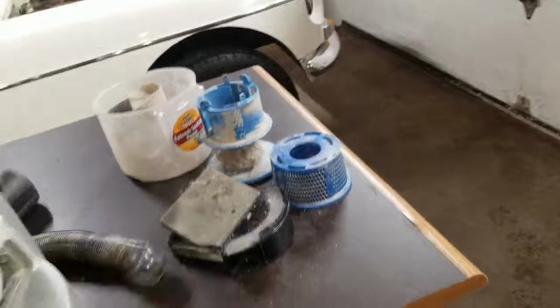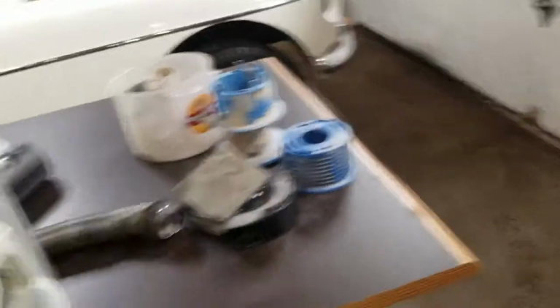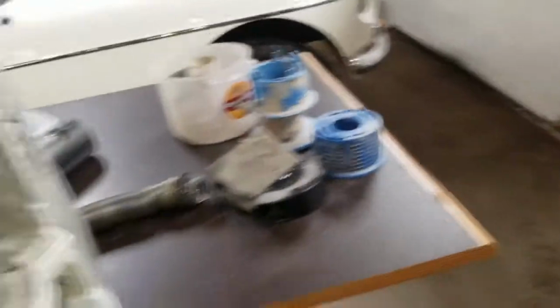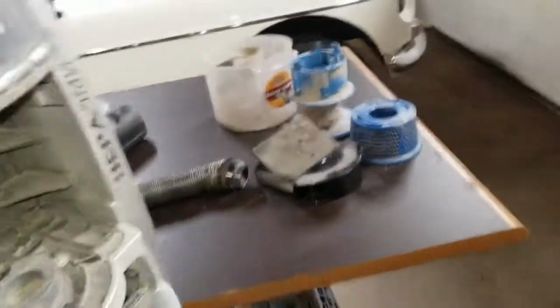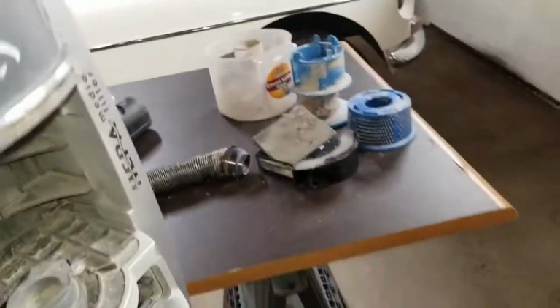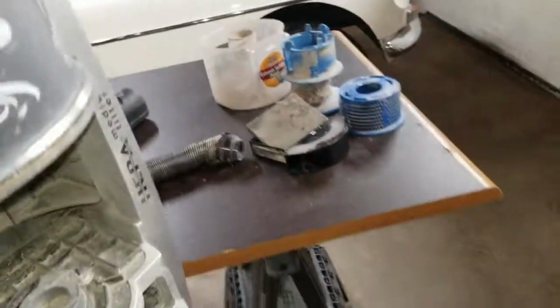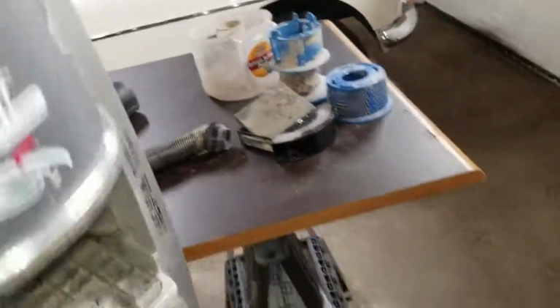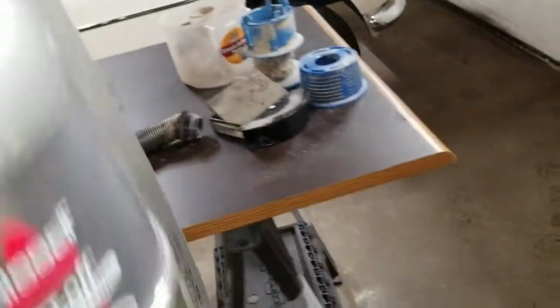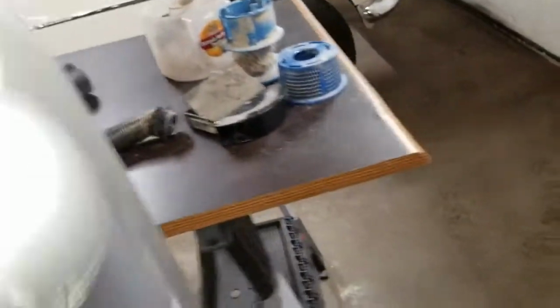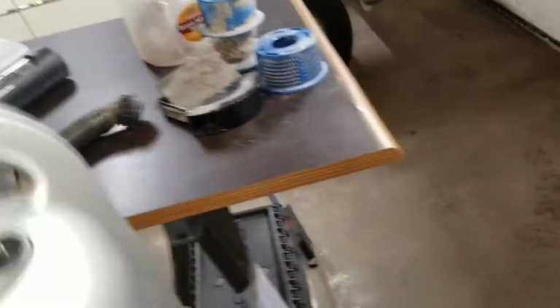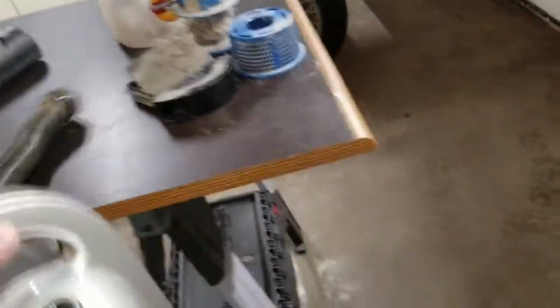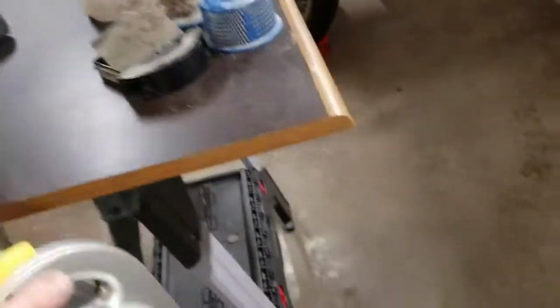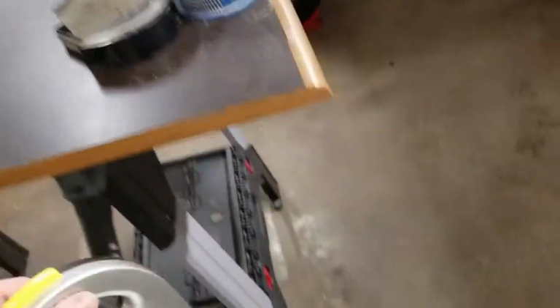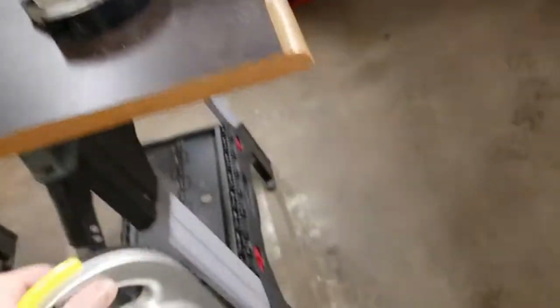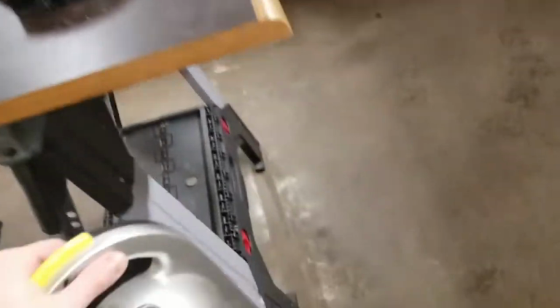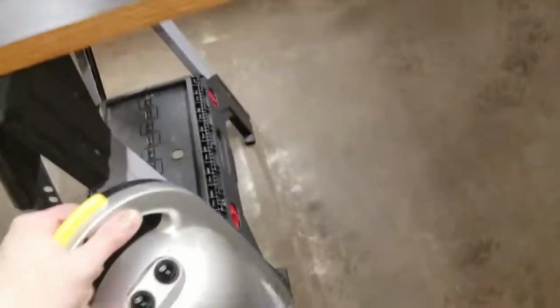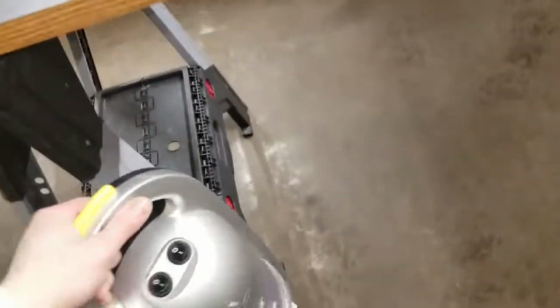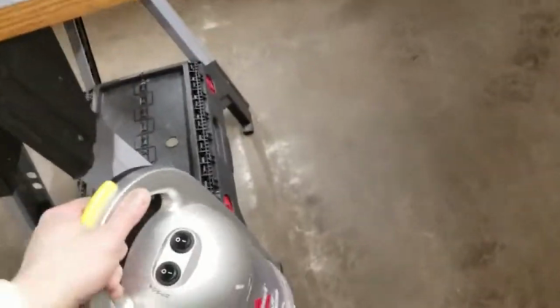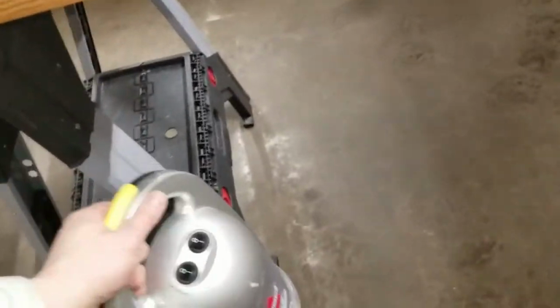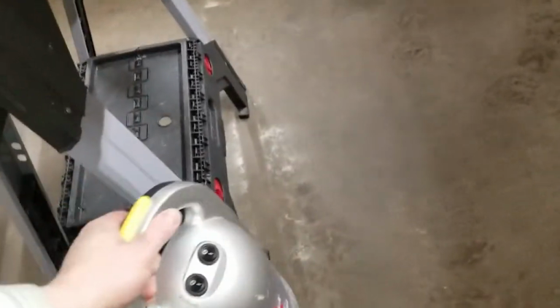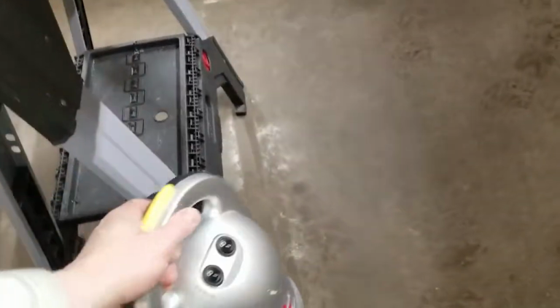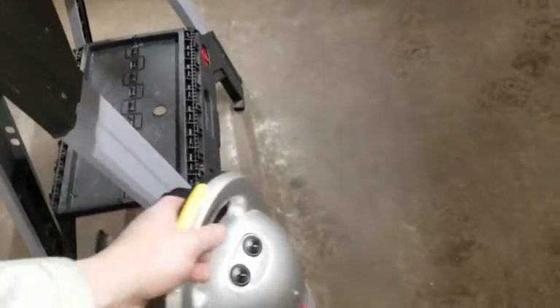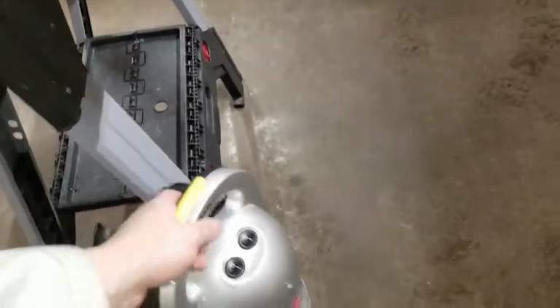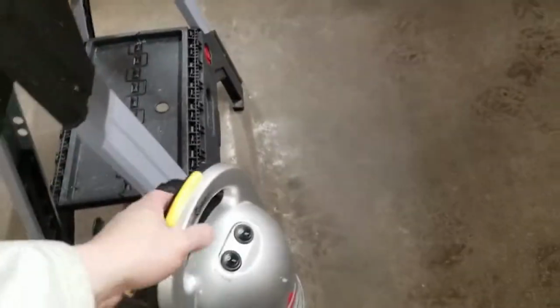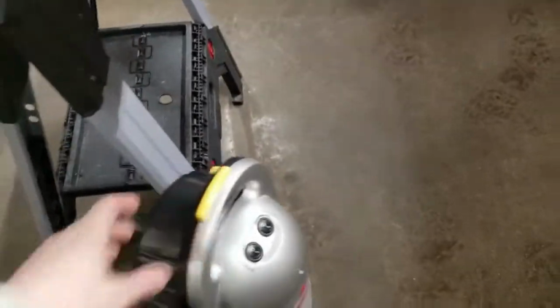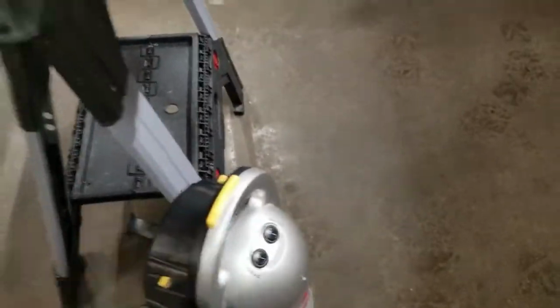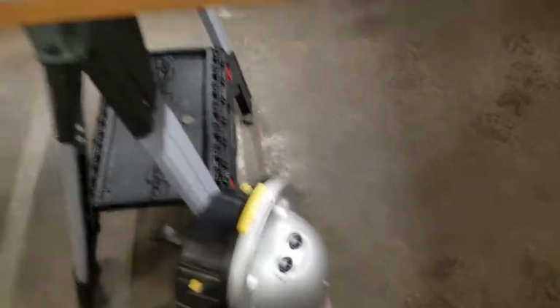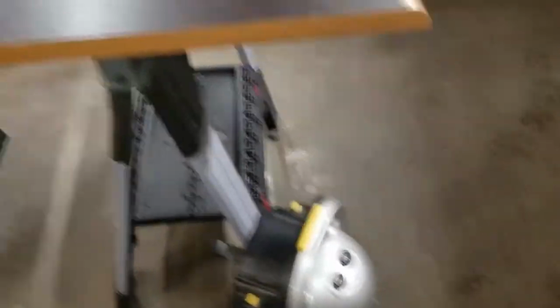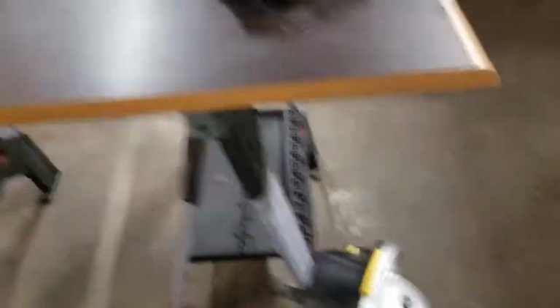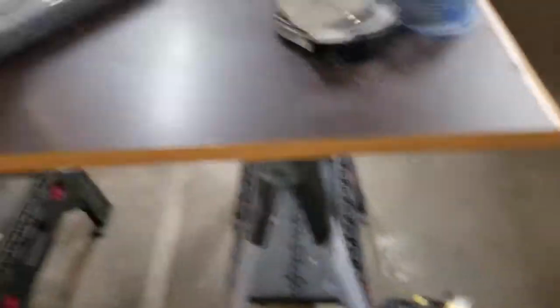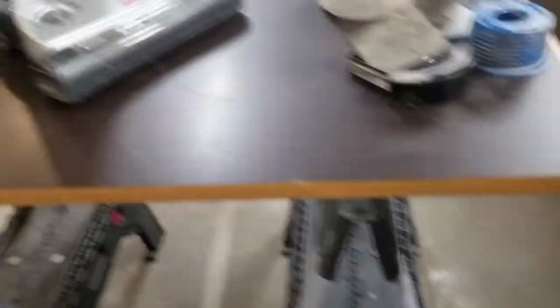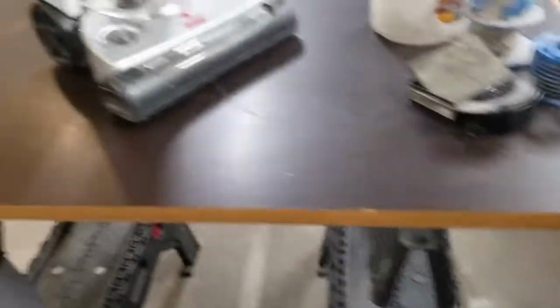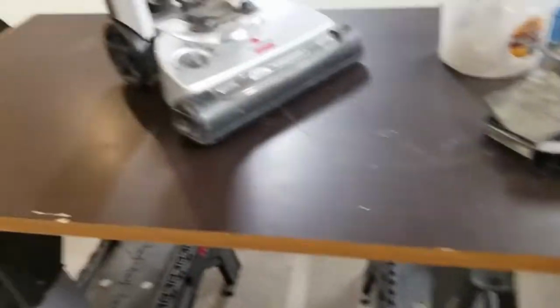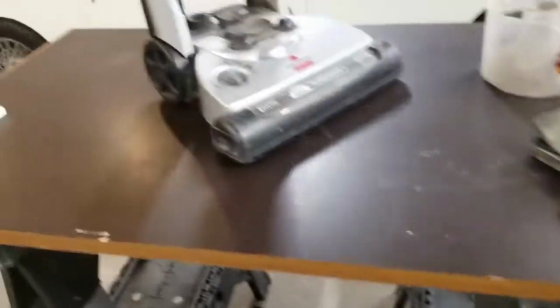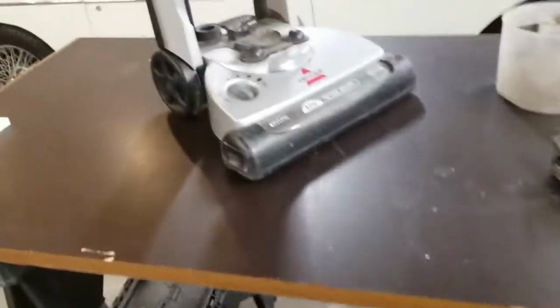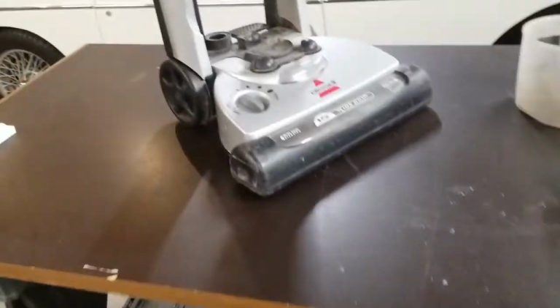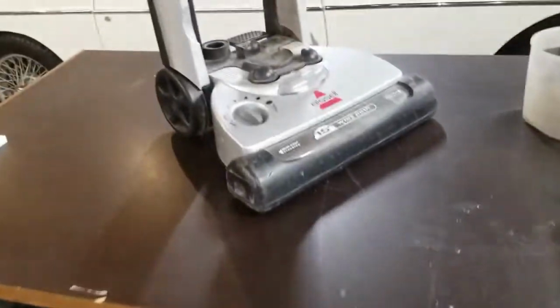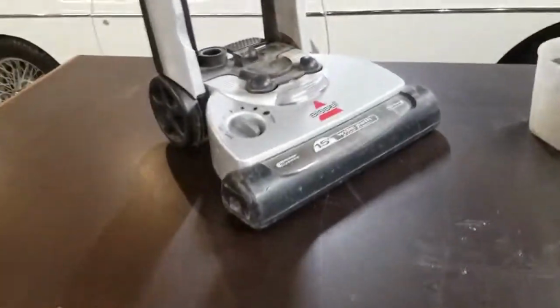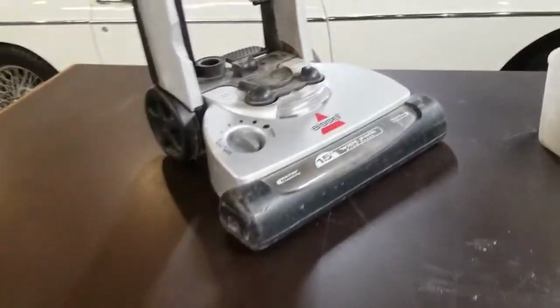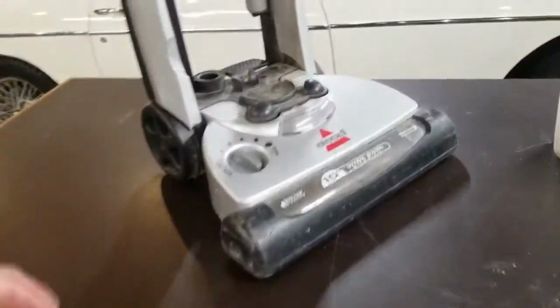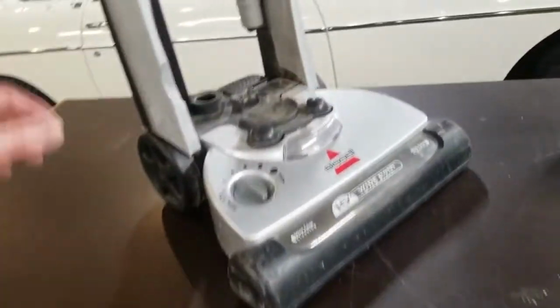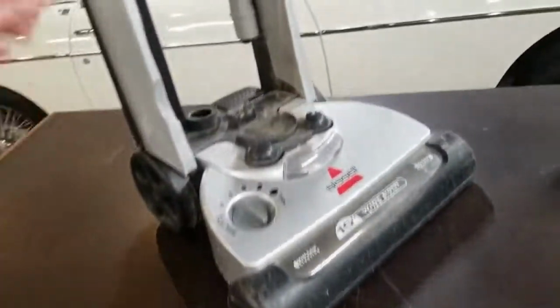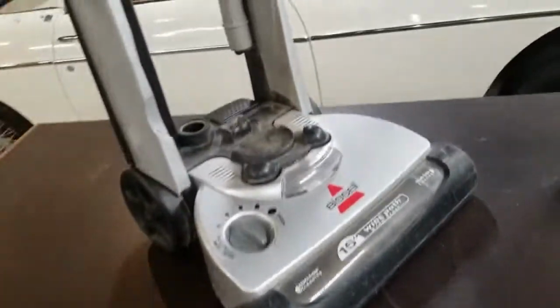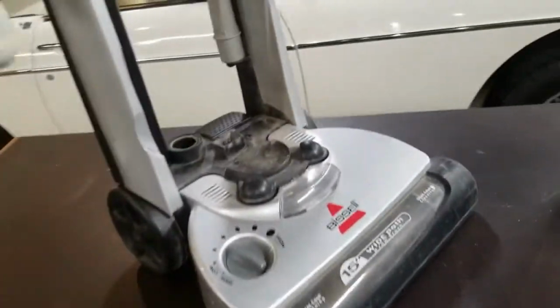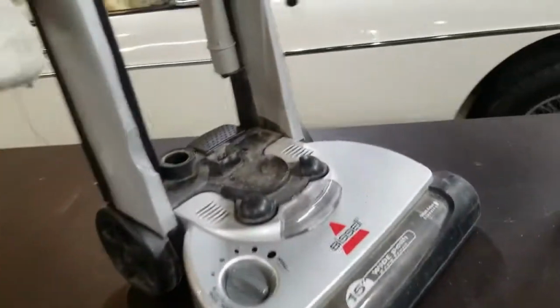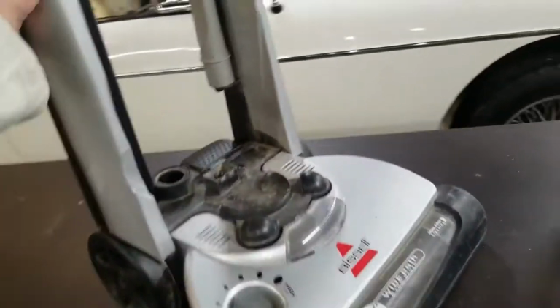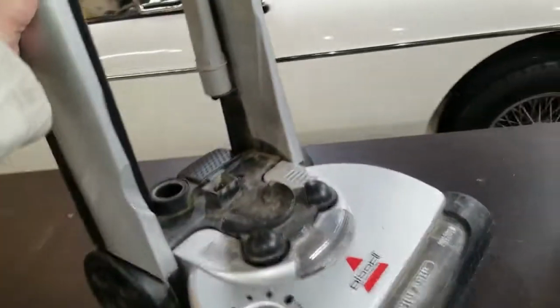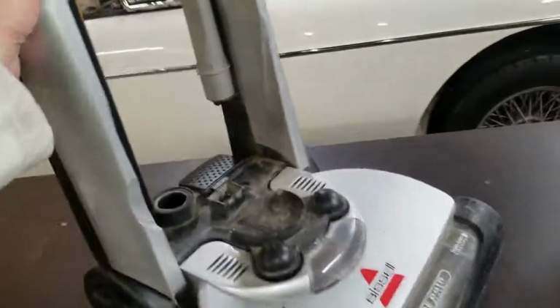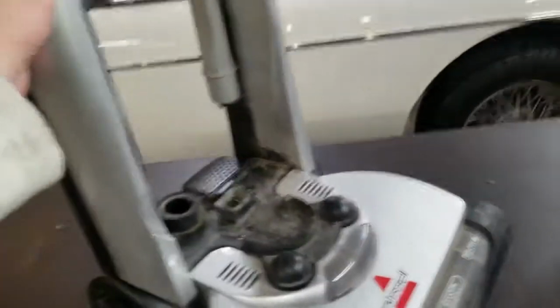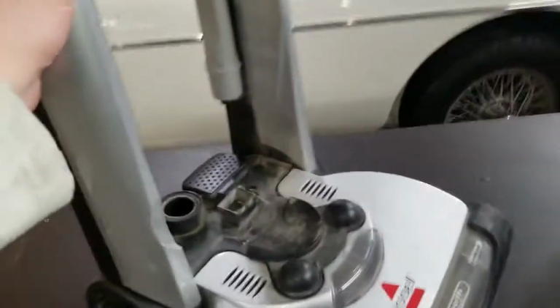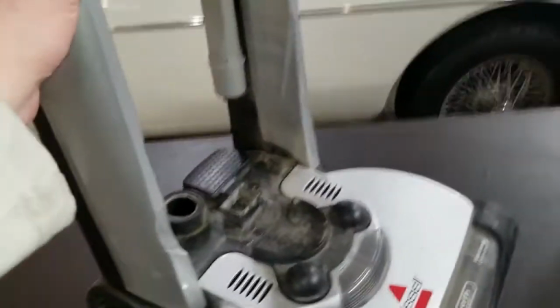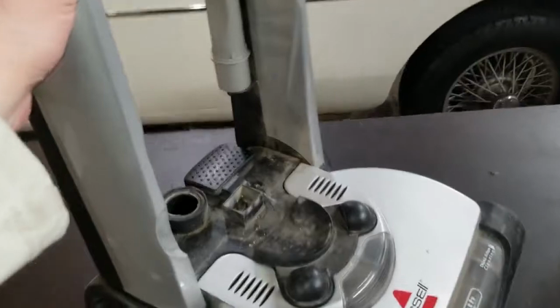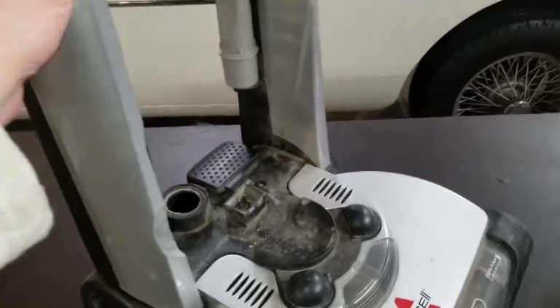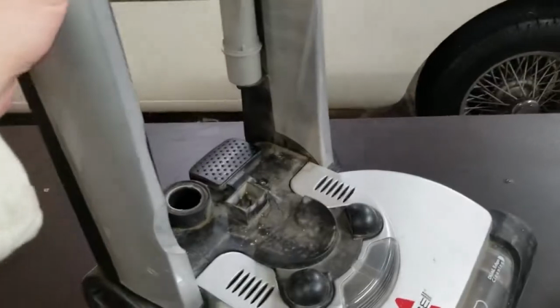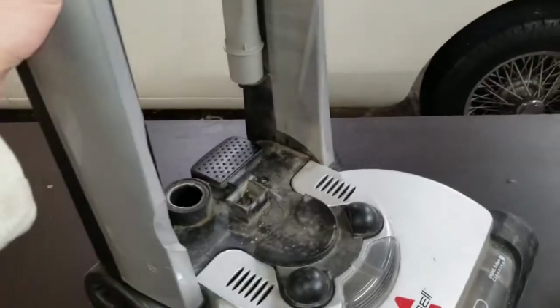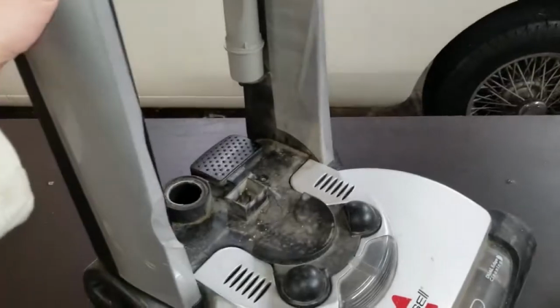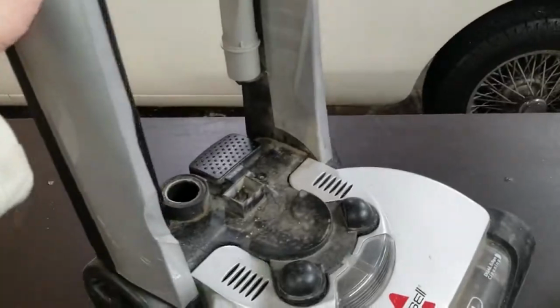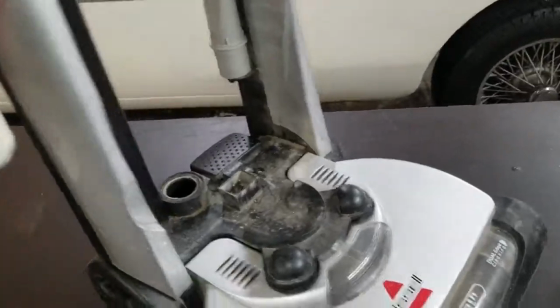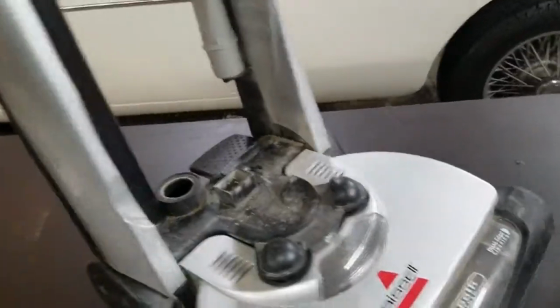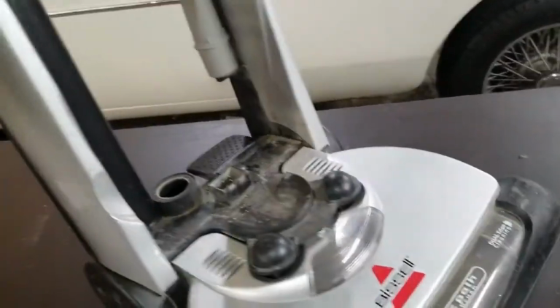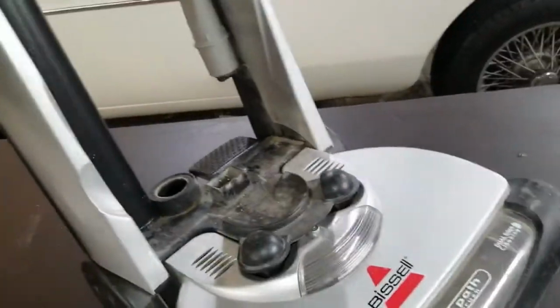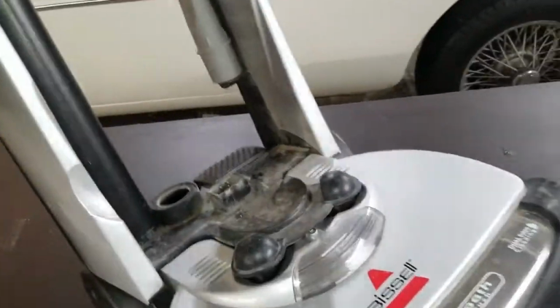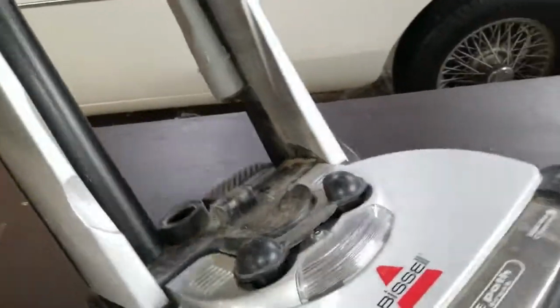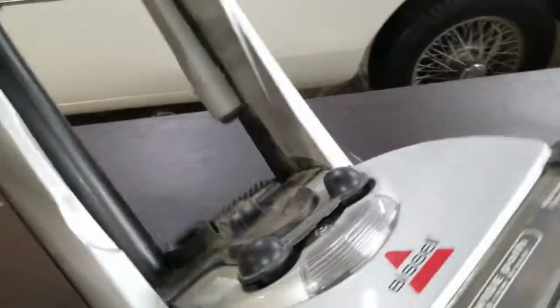To wash this stuff, you're really just going to use soap and water. I'll clean this base up.